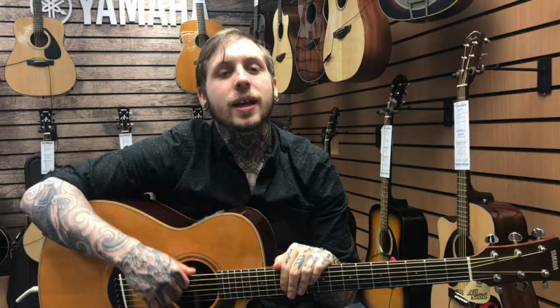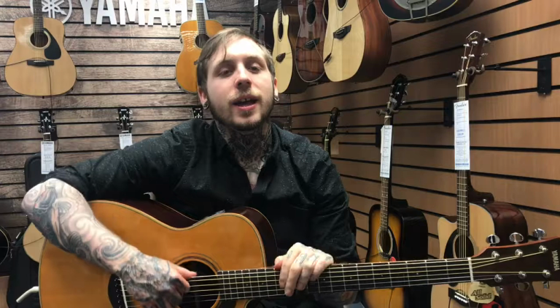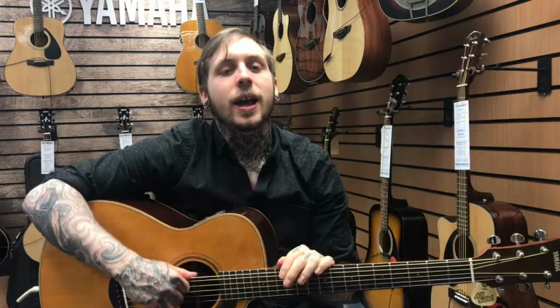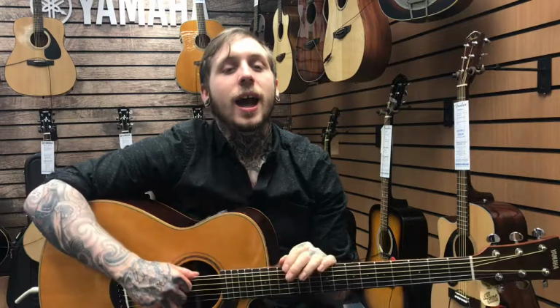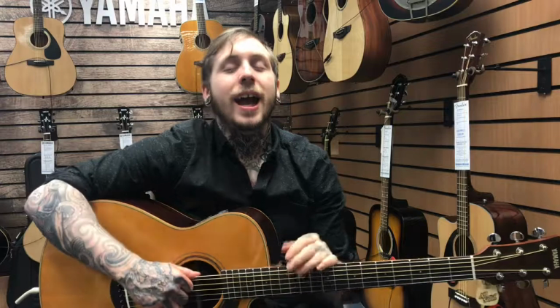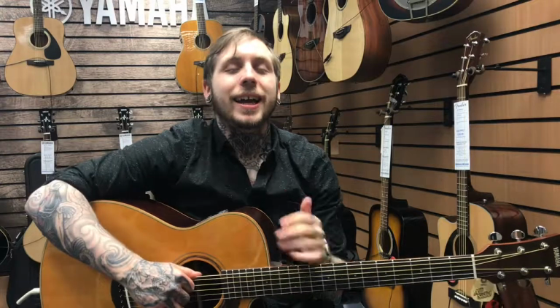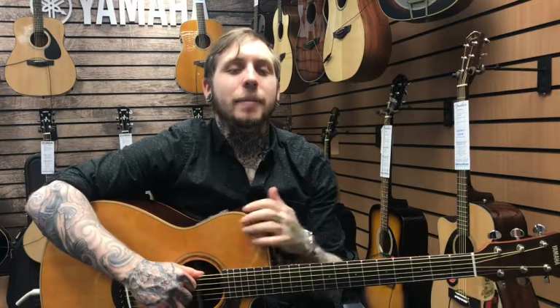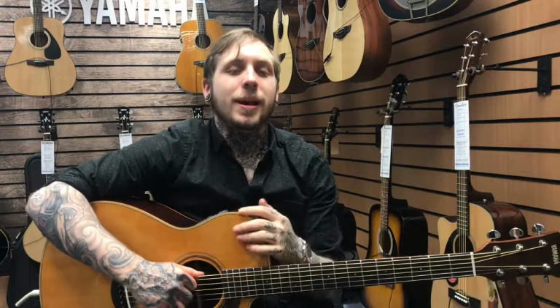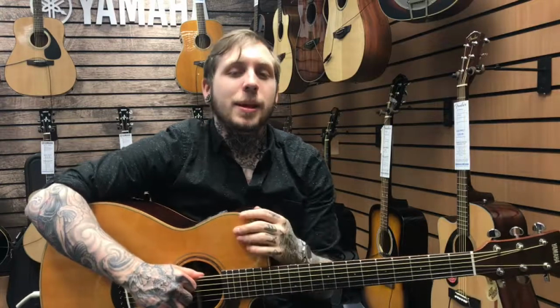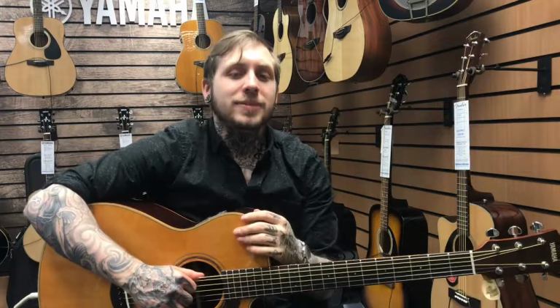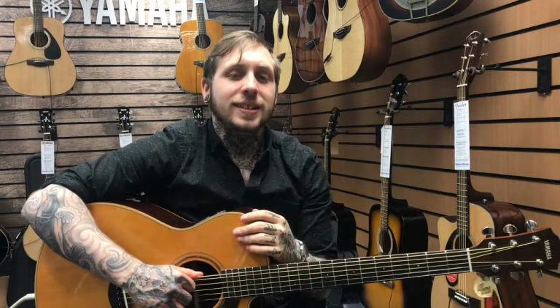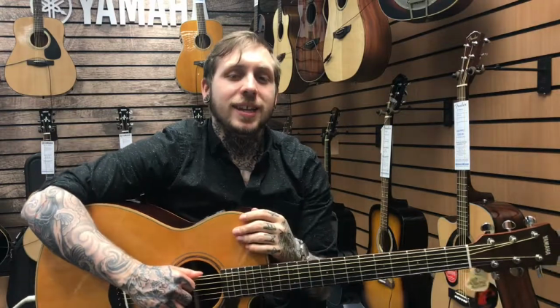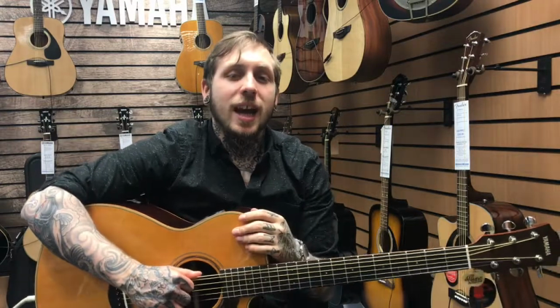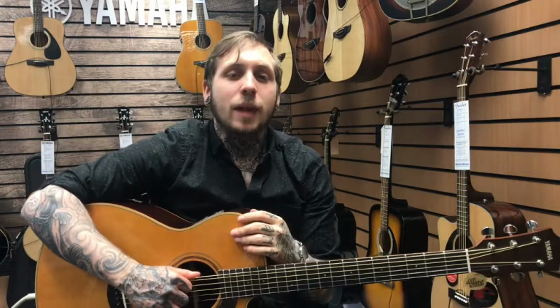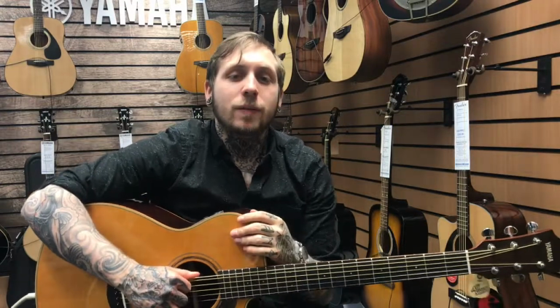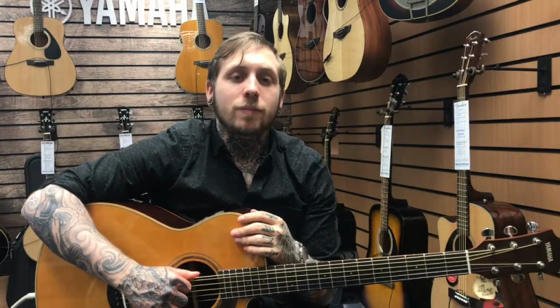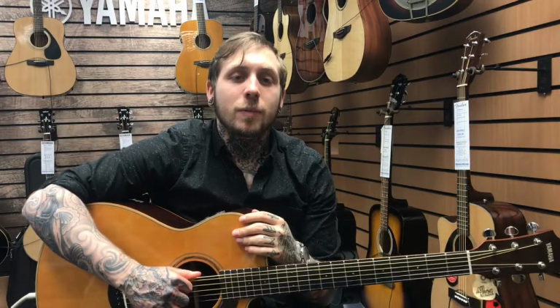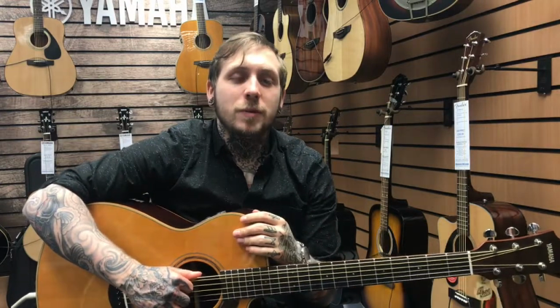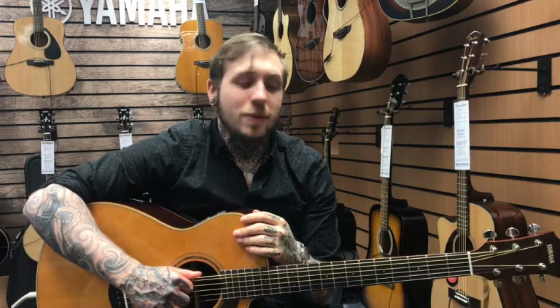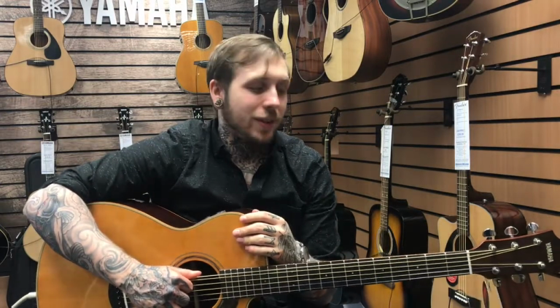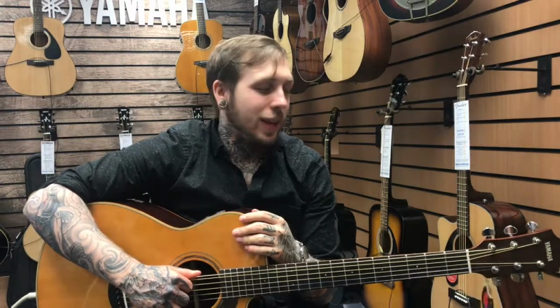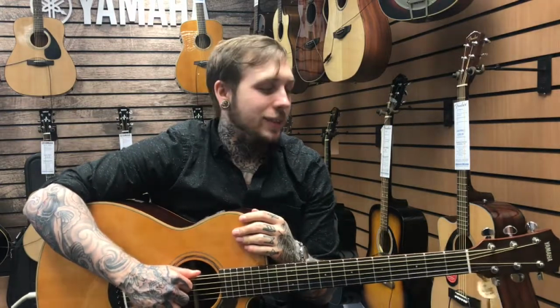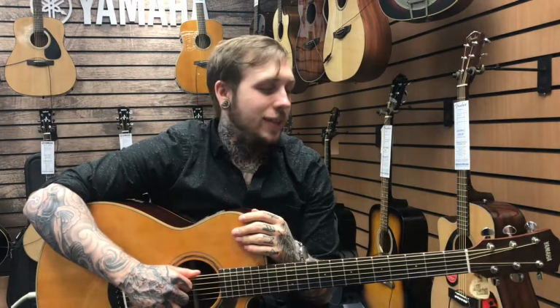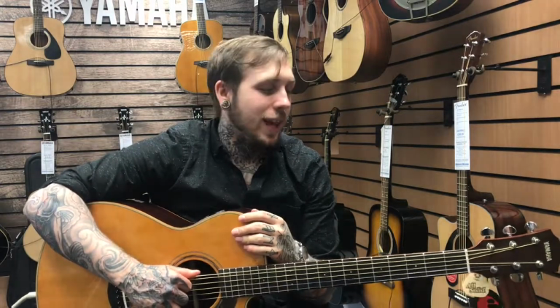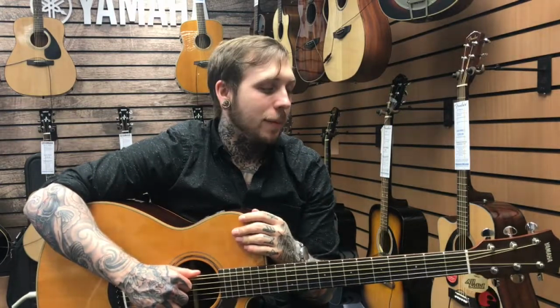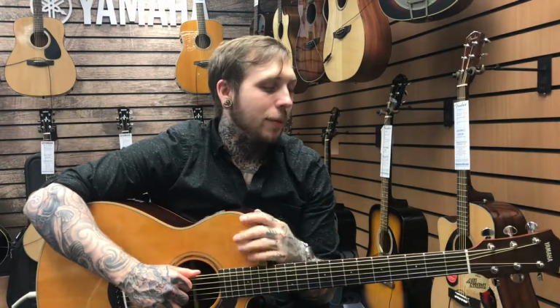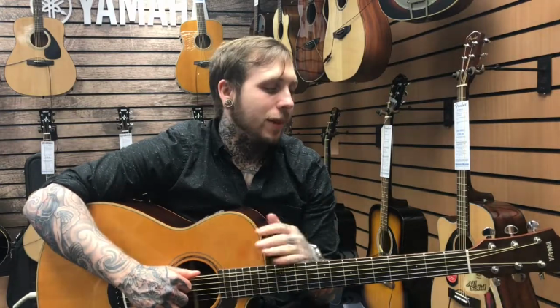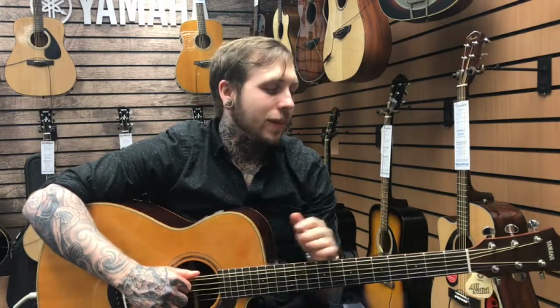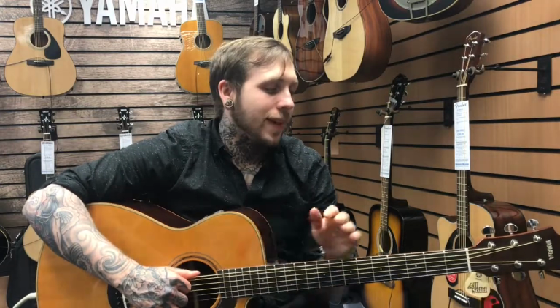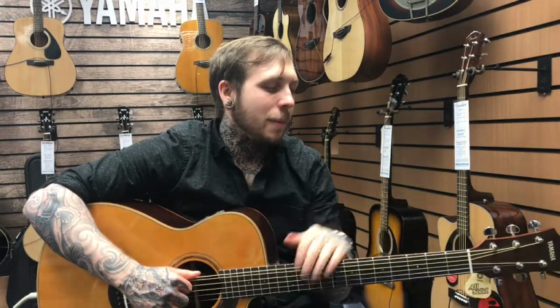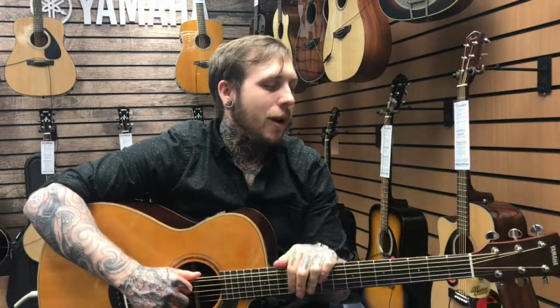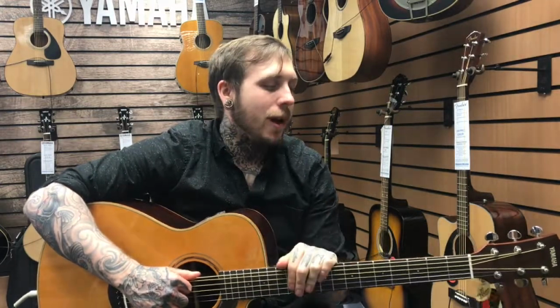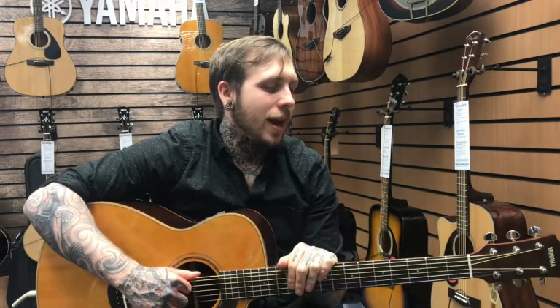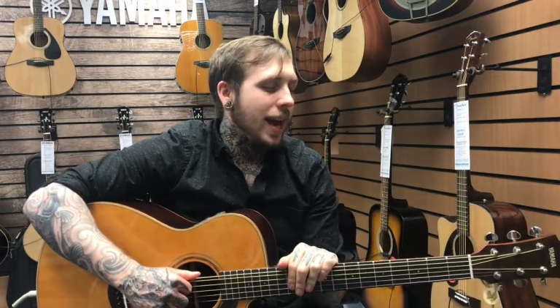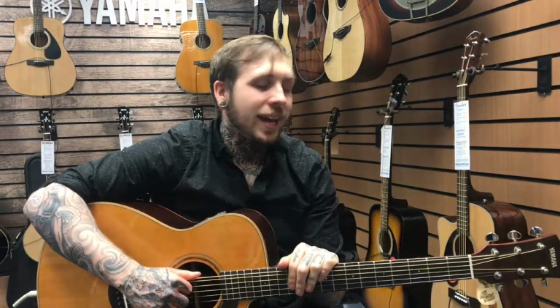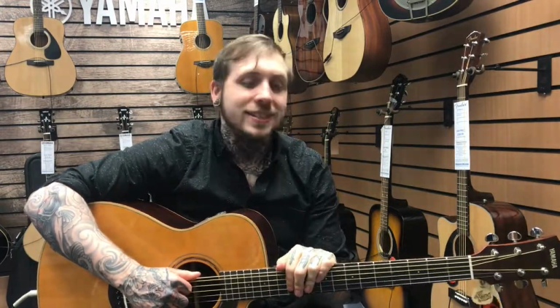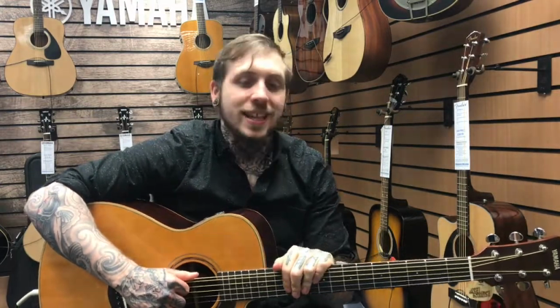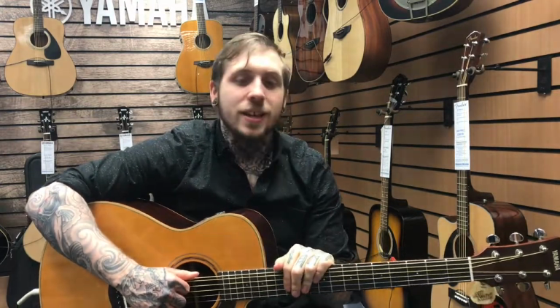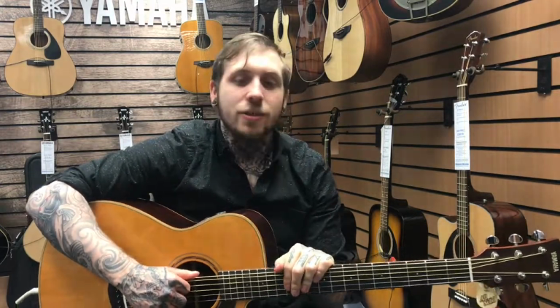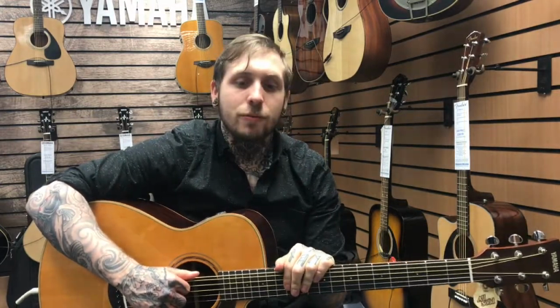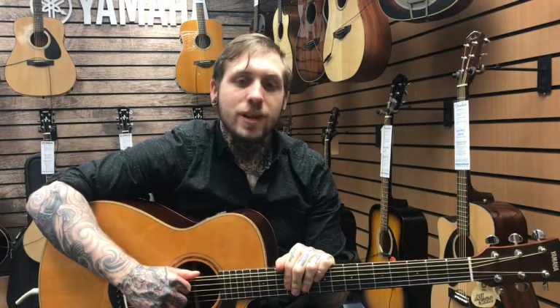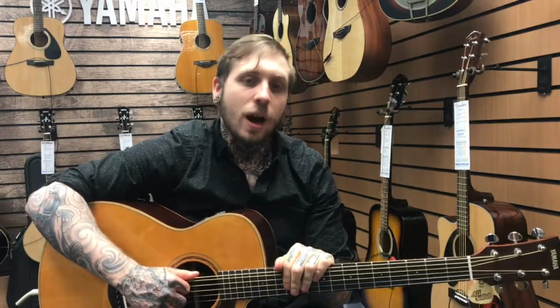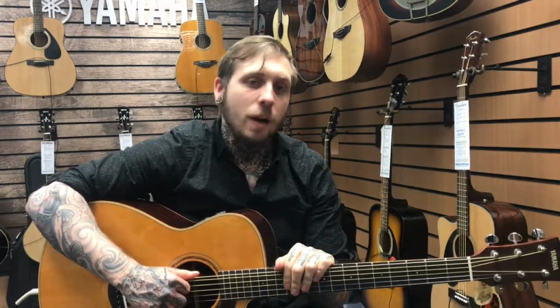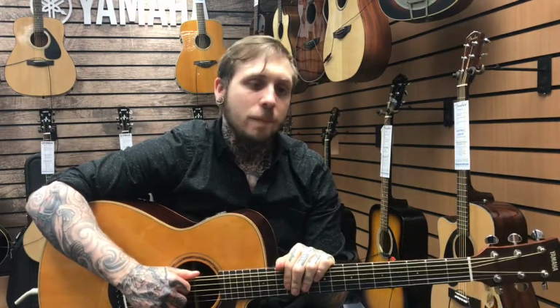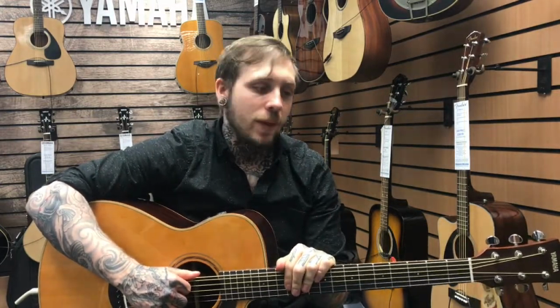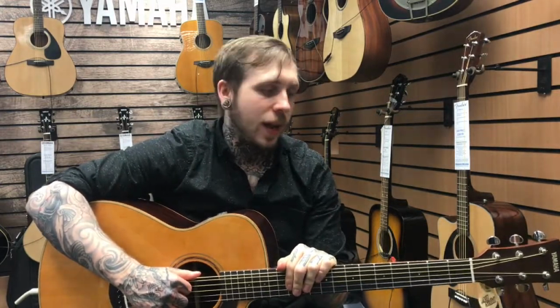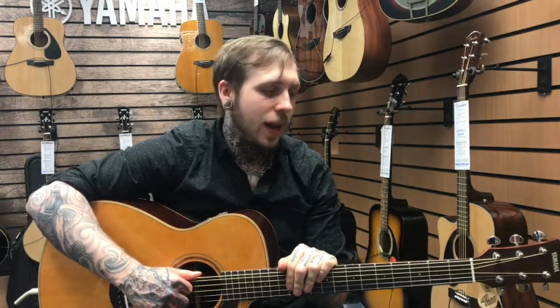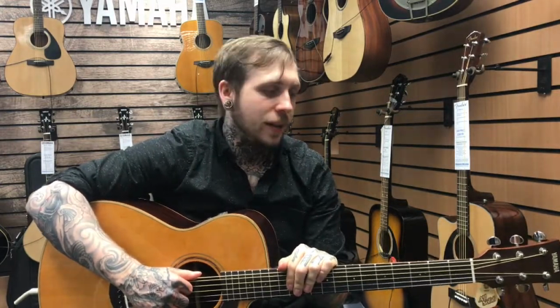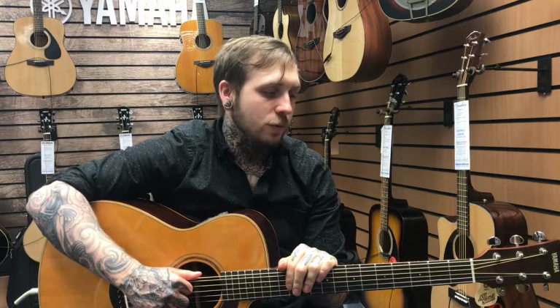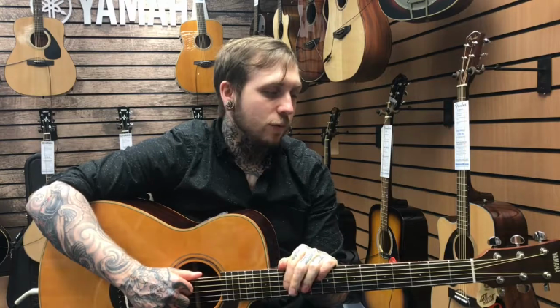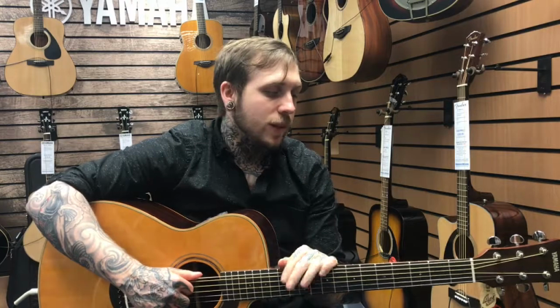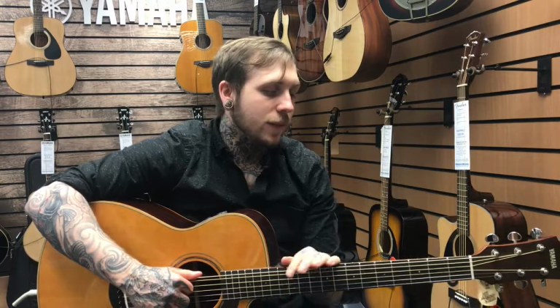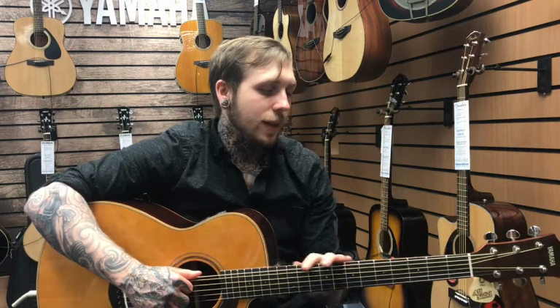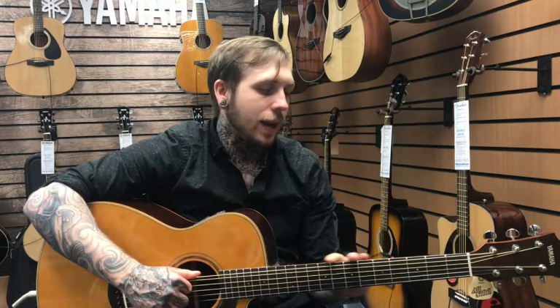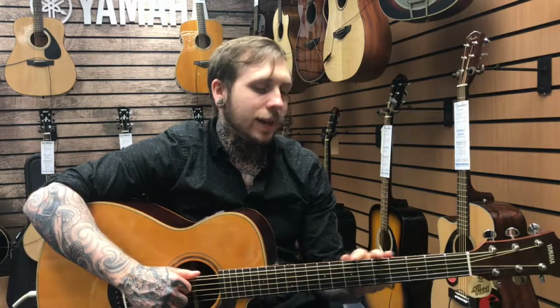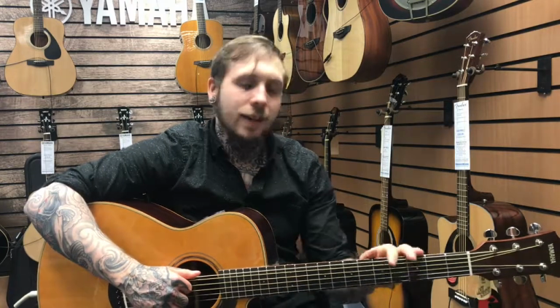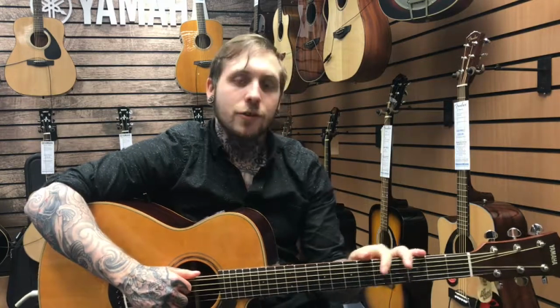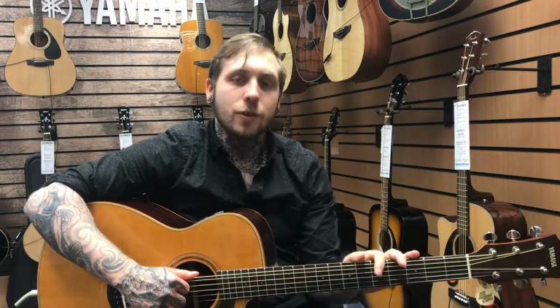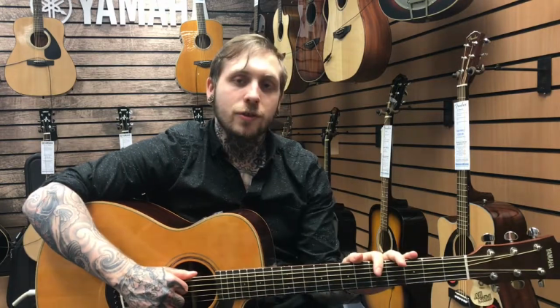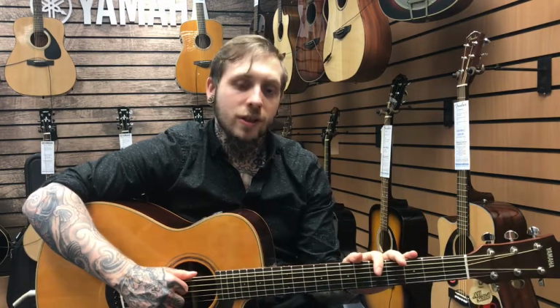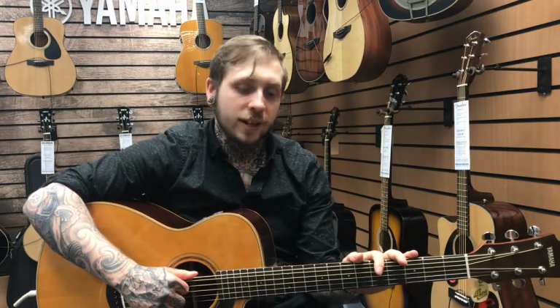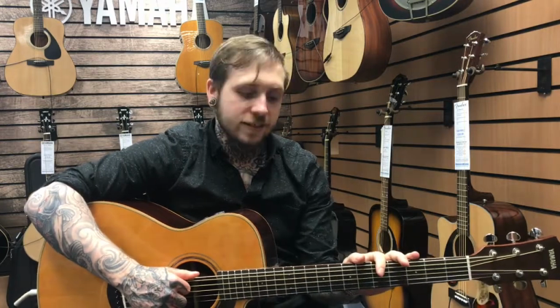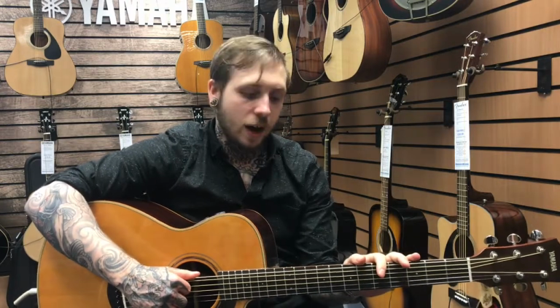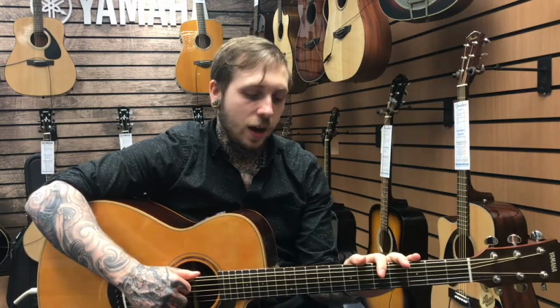Hi, my name's Andy, I'm from Rimmies Music and today I'm looking at the Yamaha AC-3R. It's a really, really nice electric acoustic guitar.